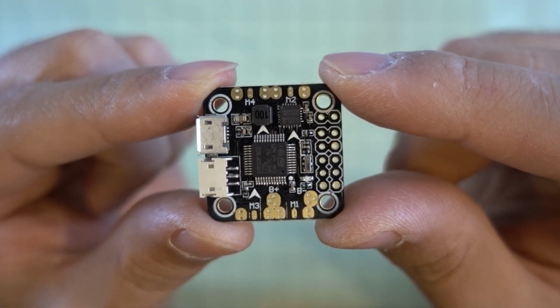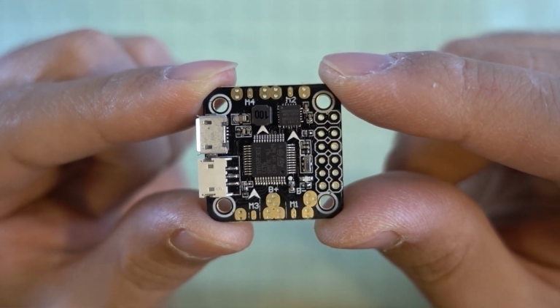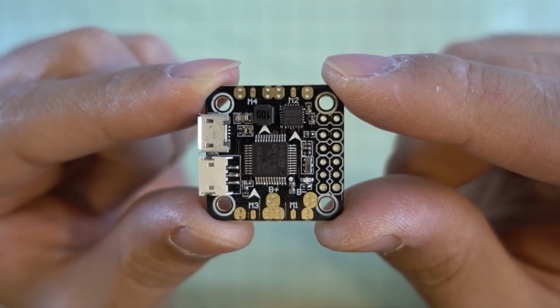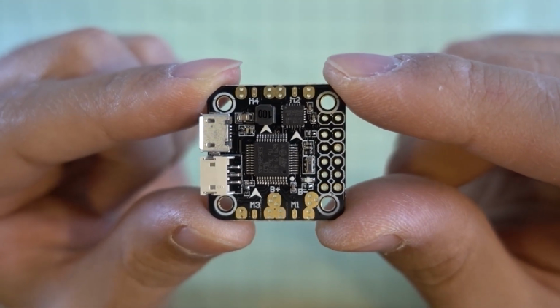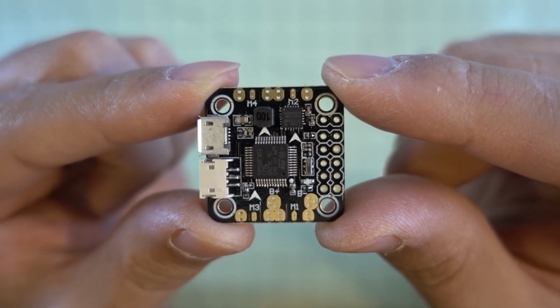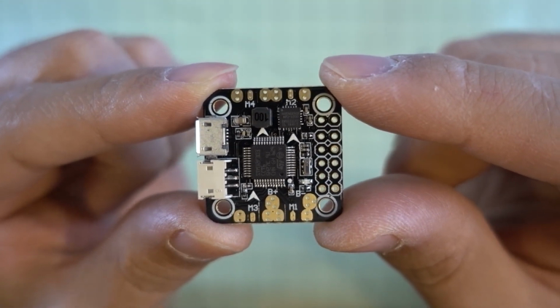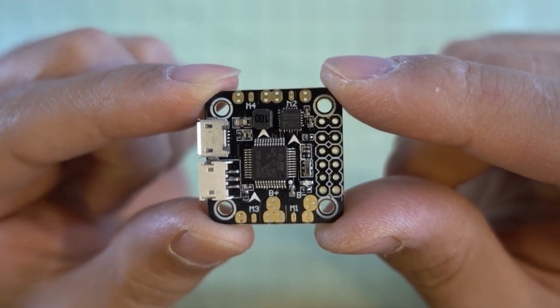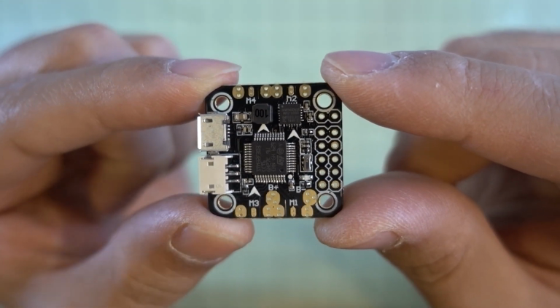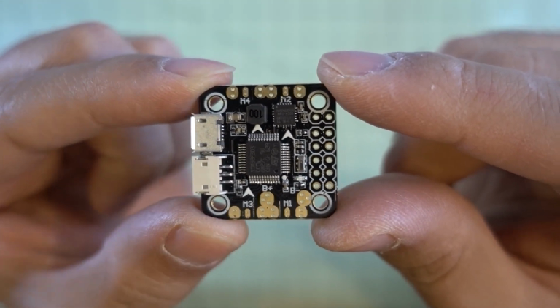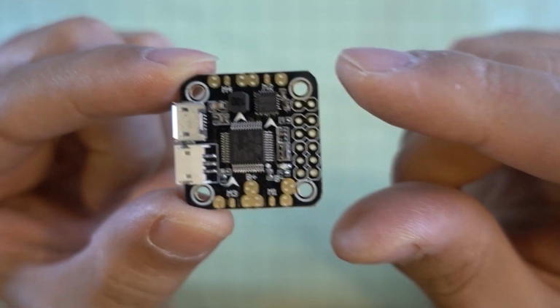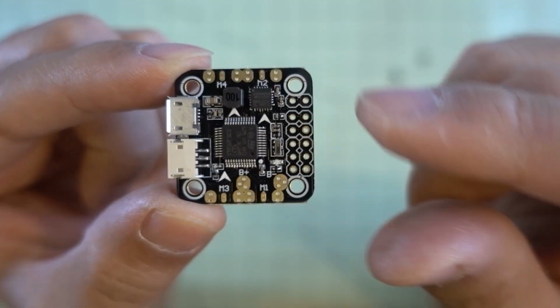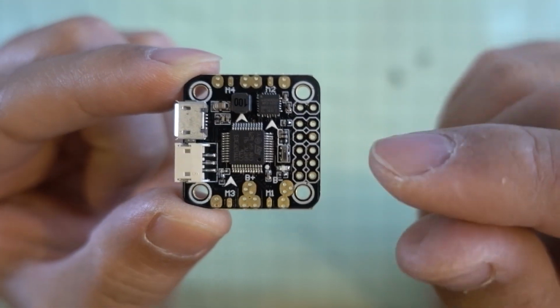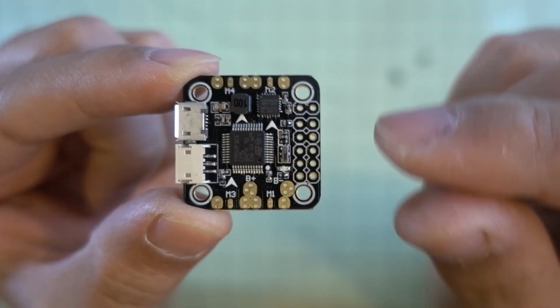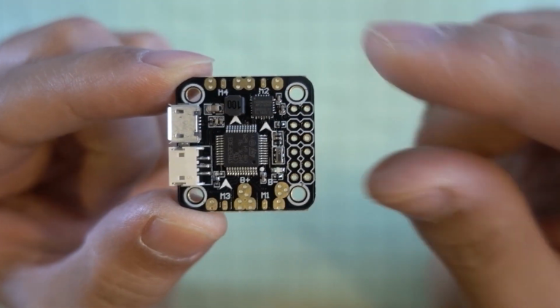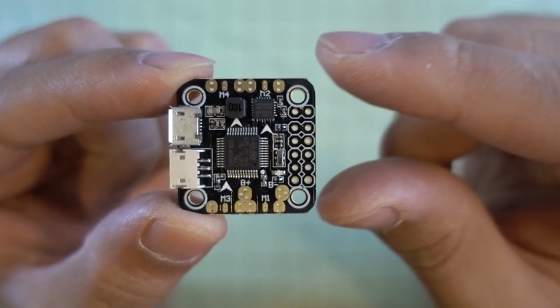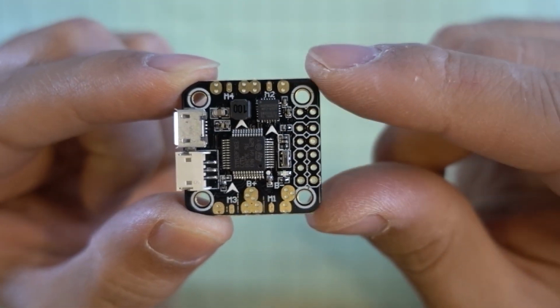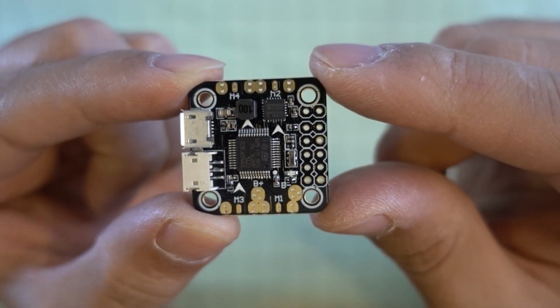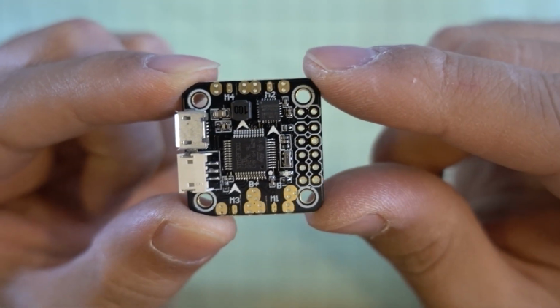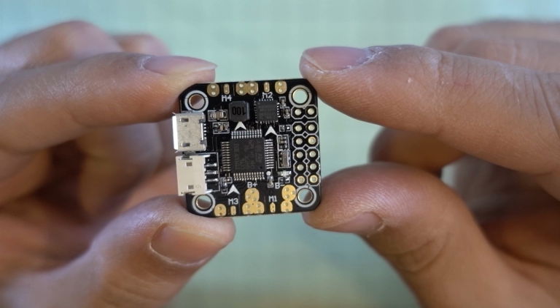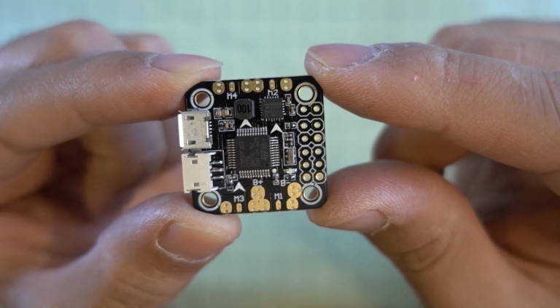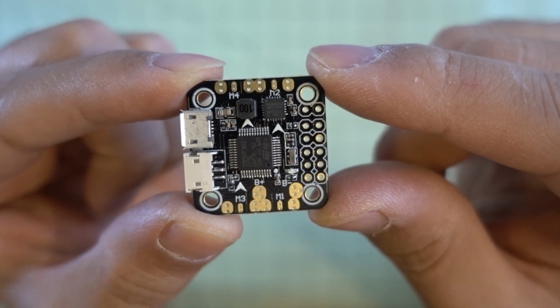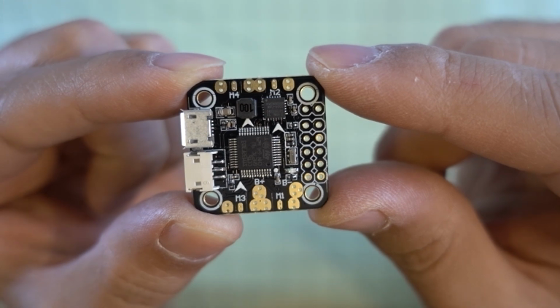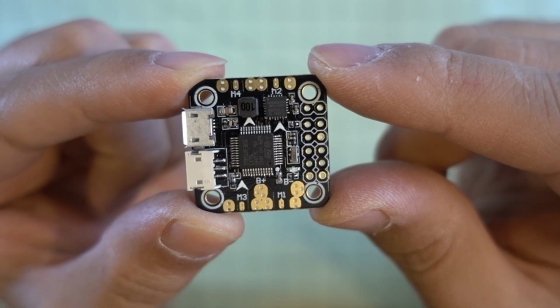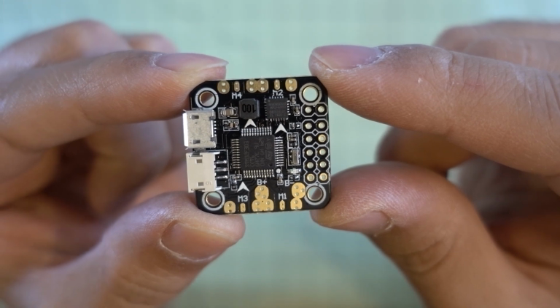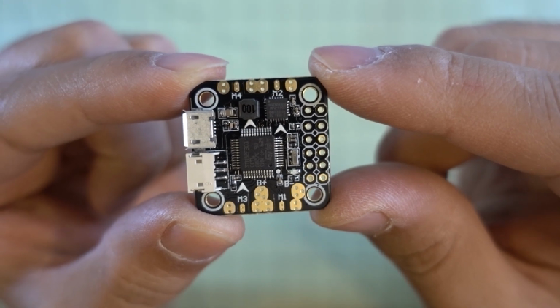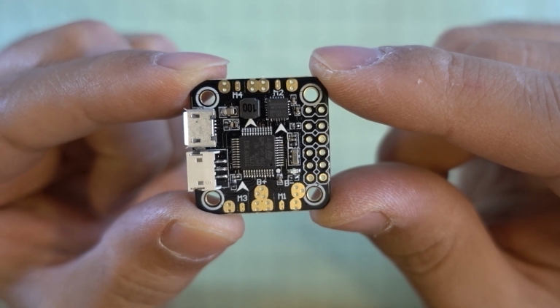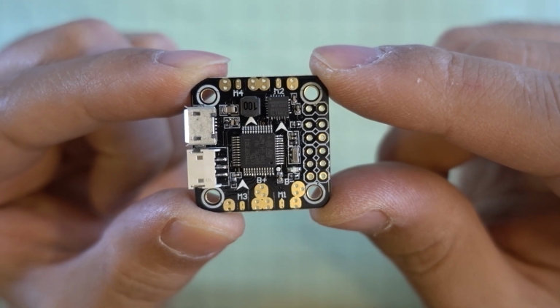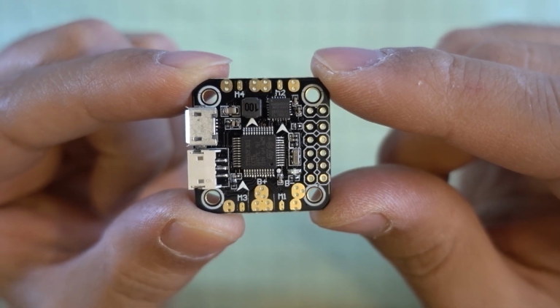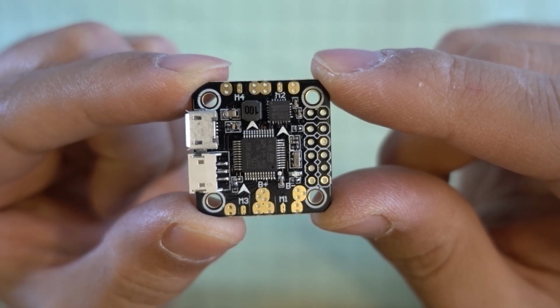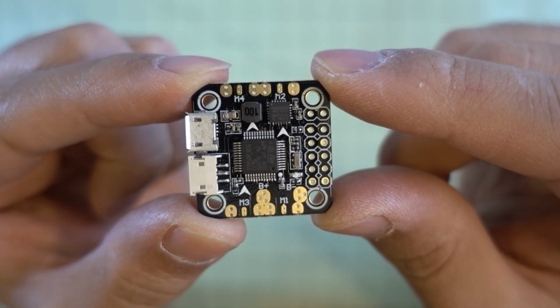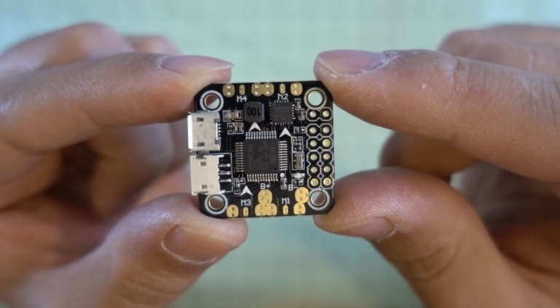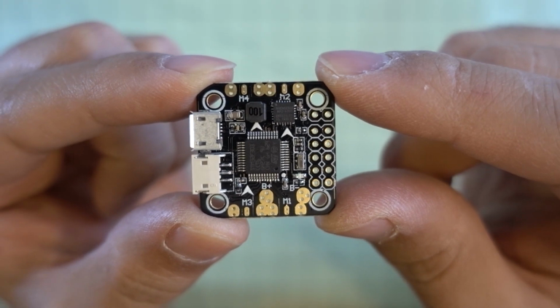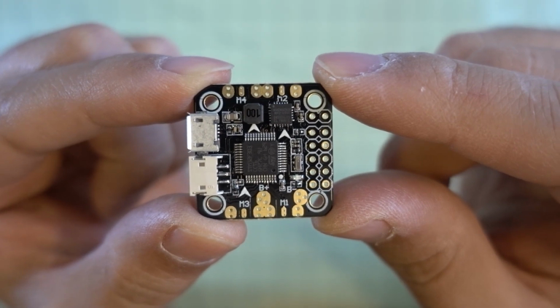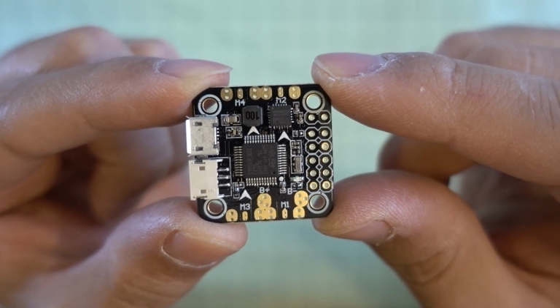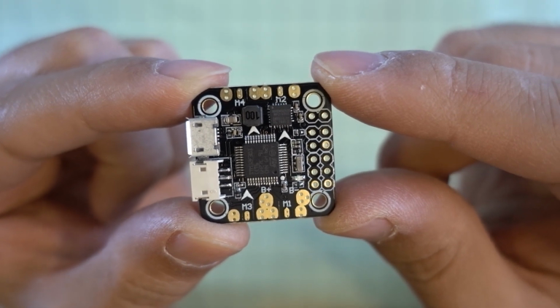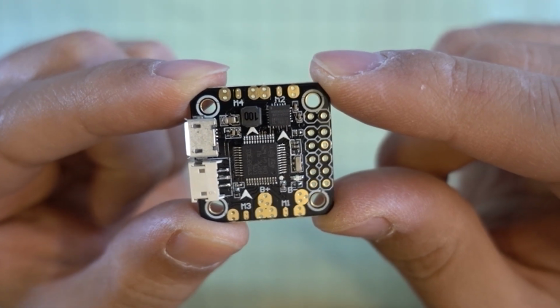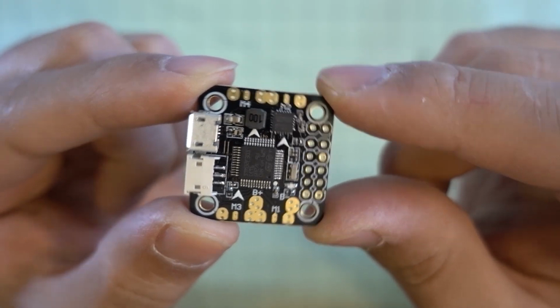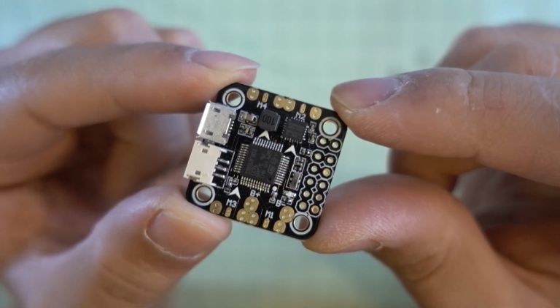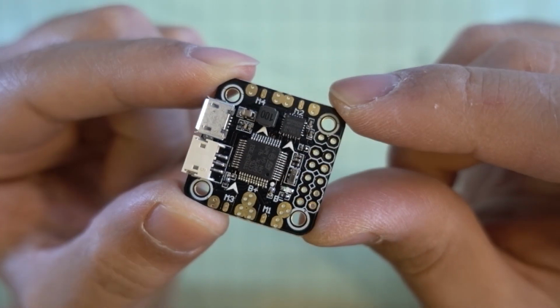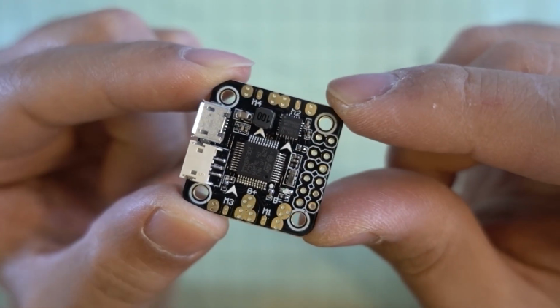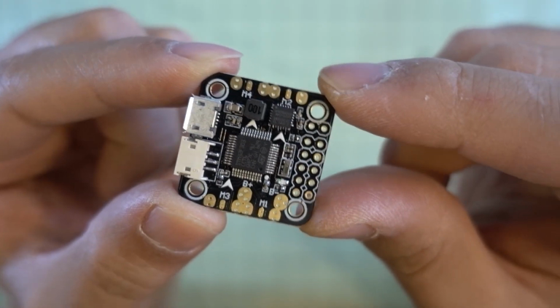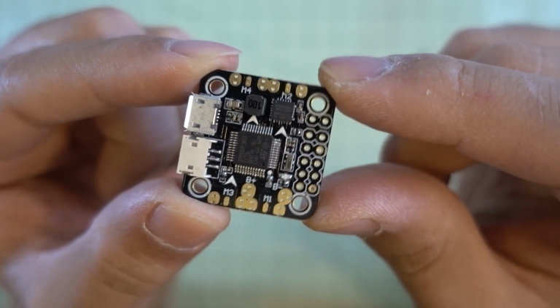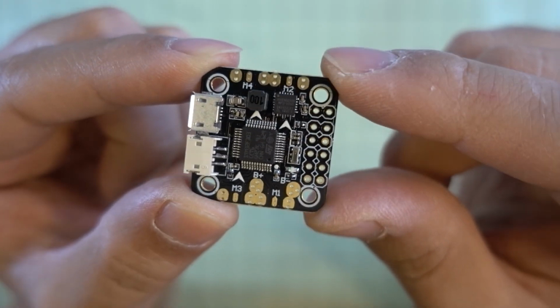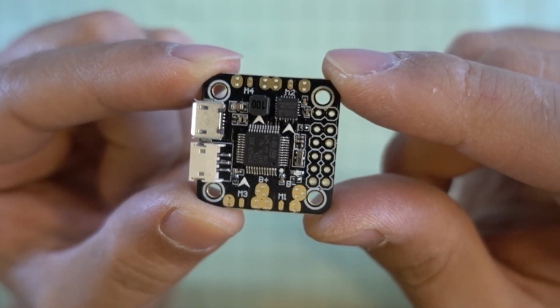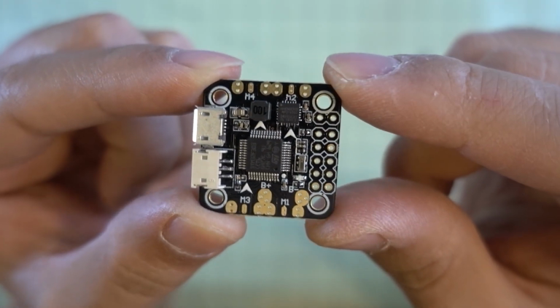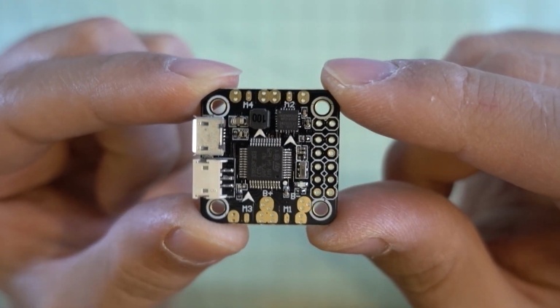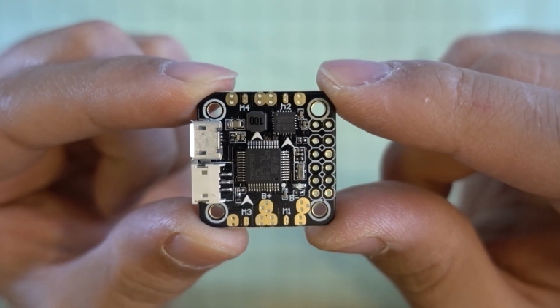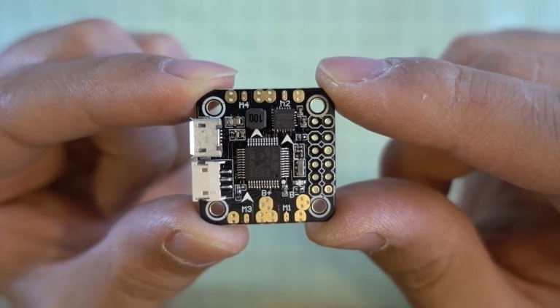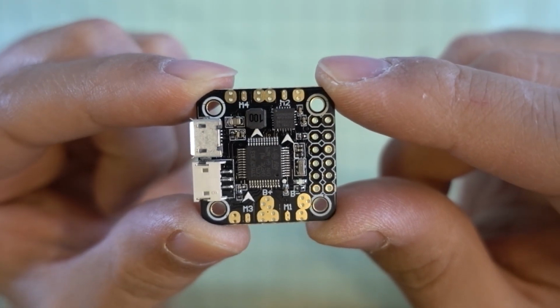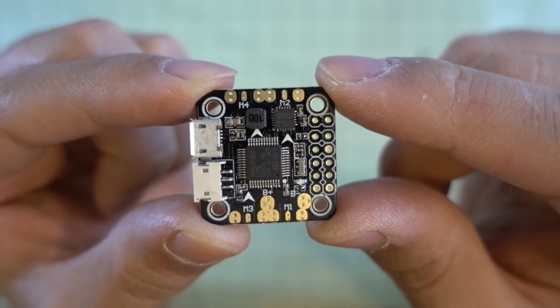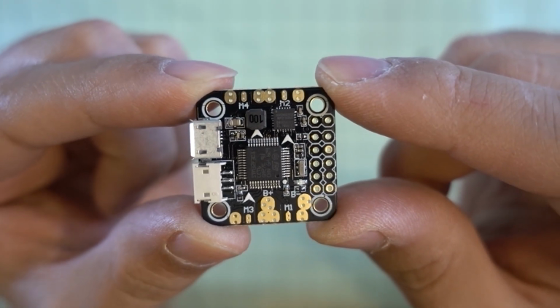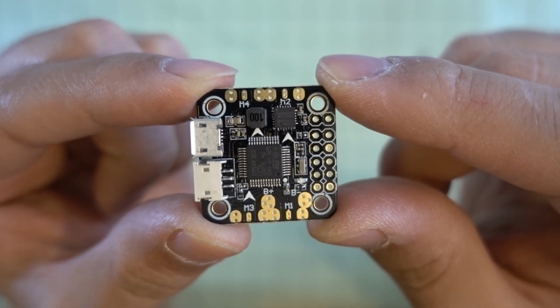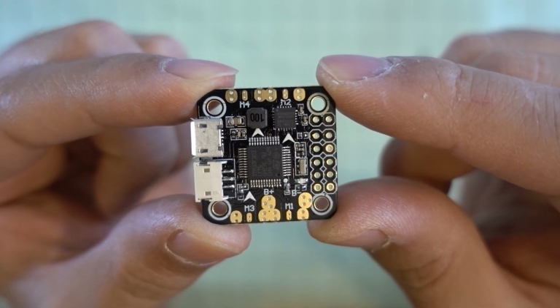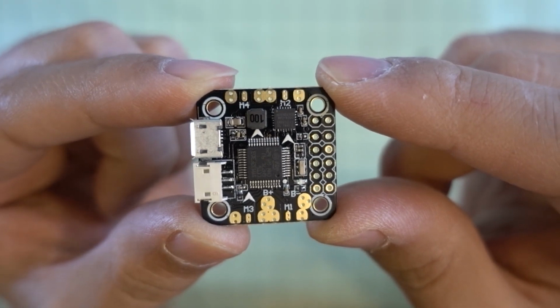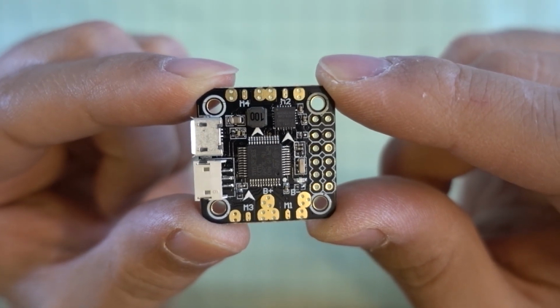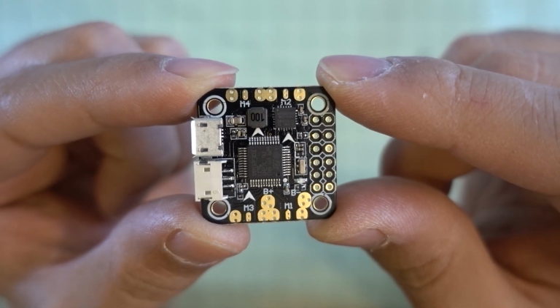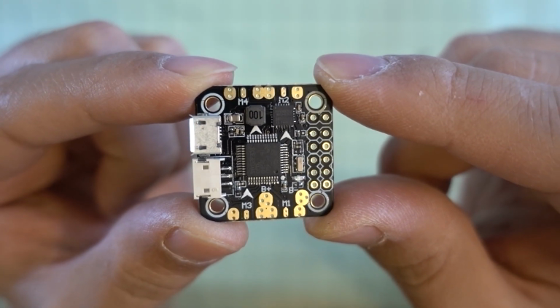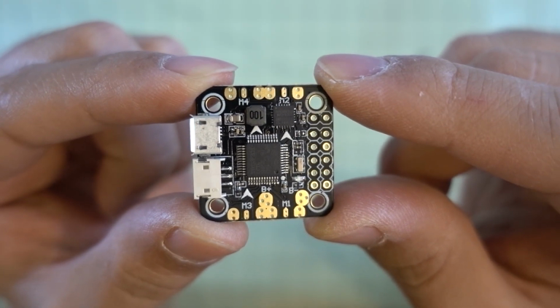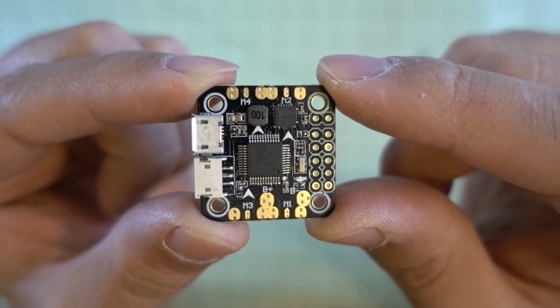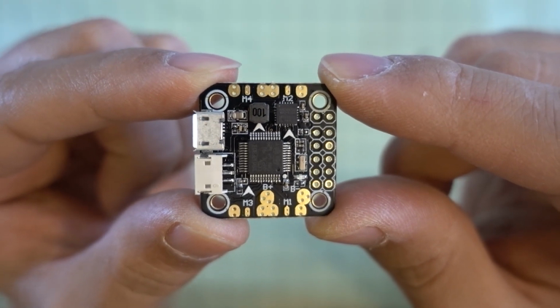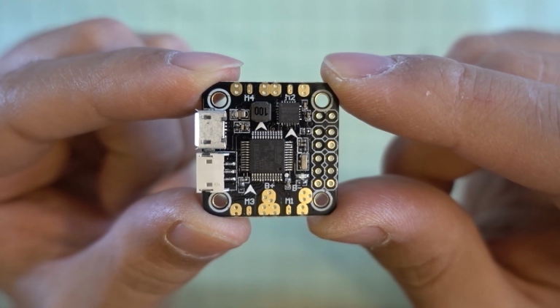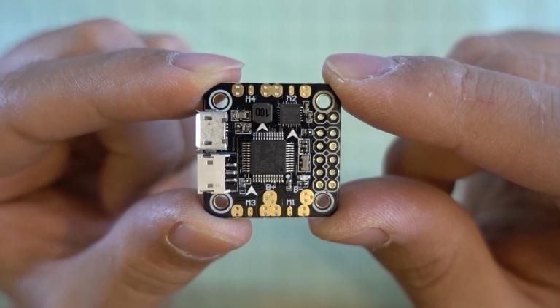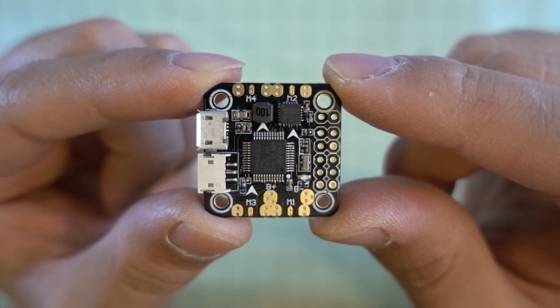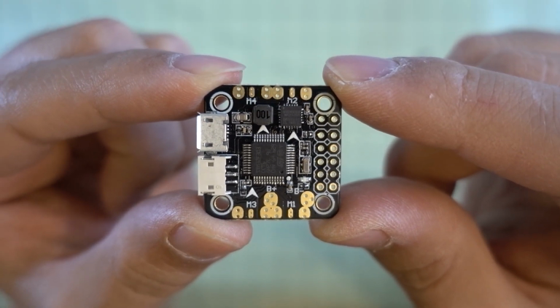If you guys have any questions about this flight controller, let me know. Hopefully this video is informative and I will talk to you guys in the next one.